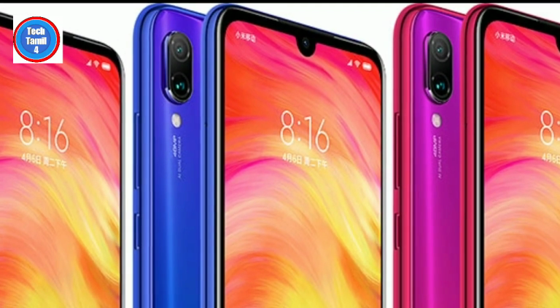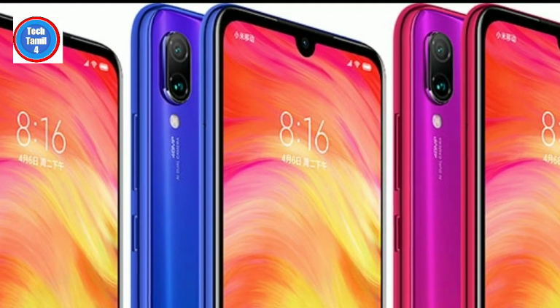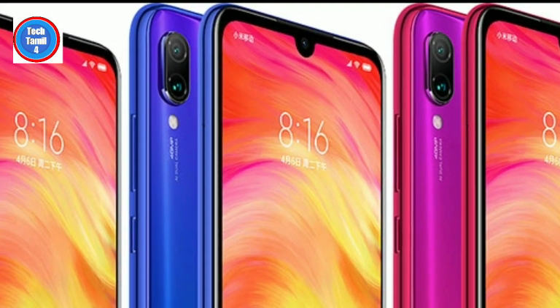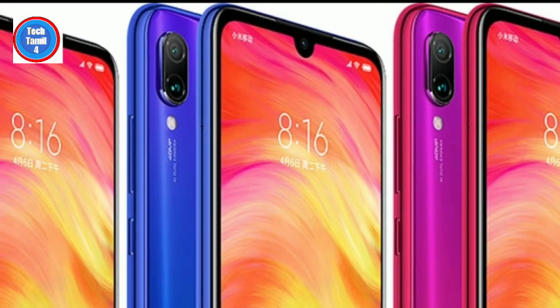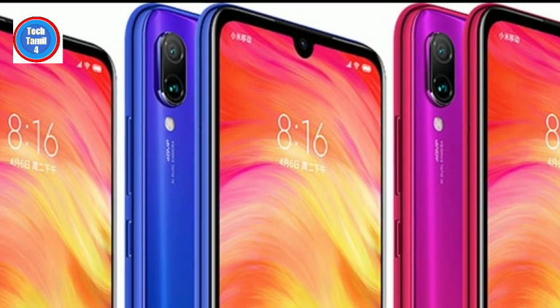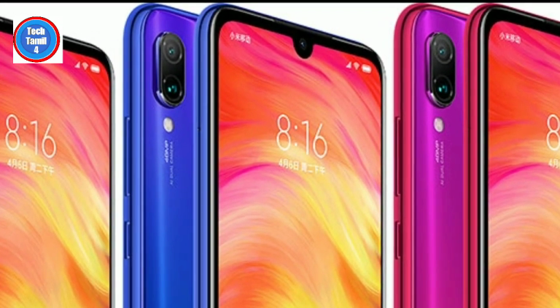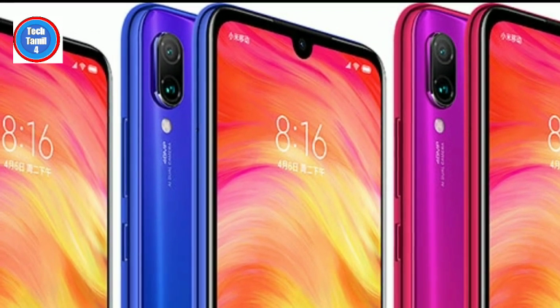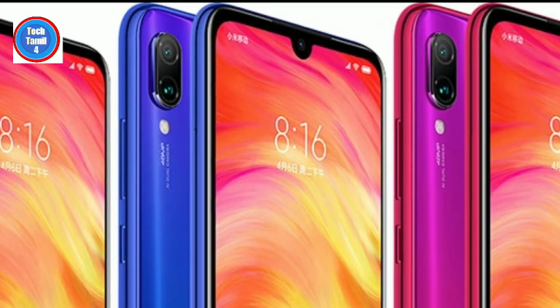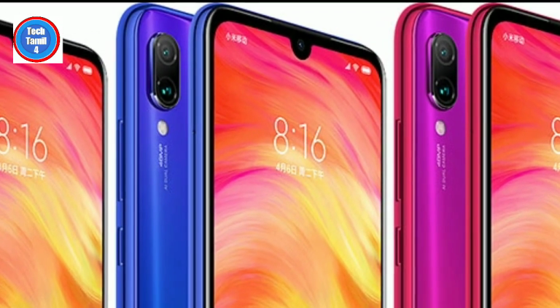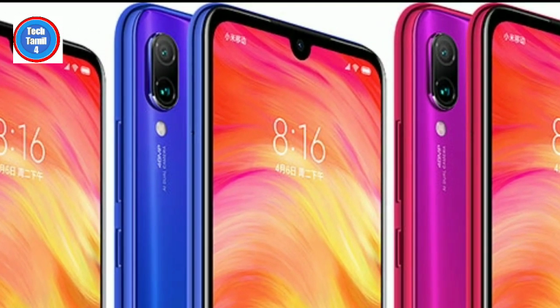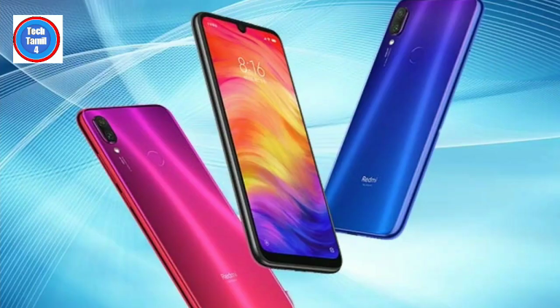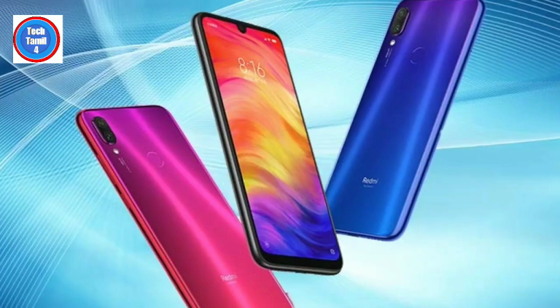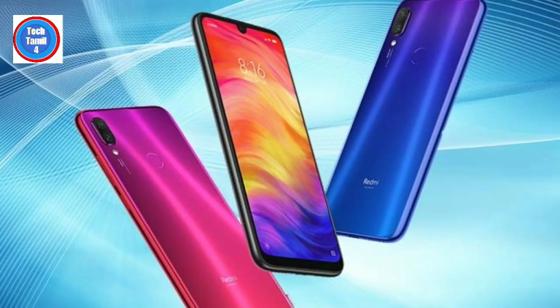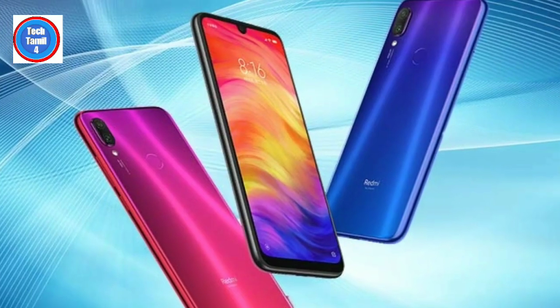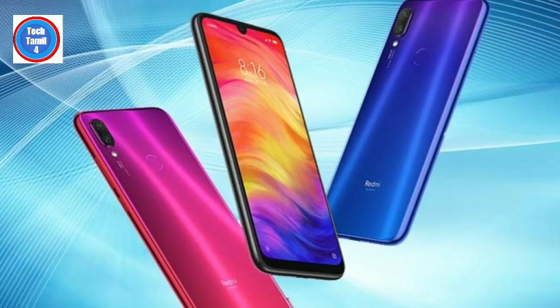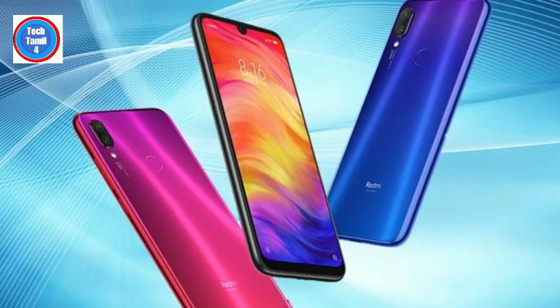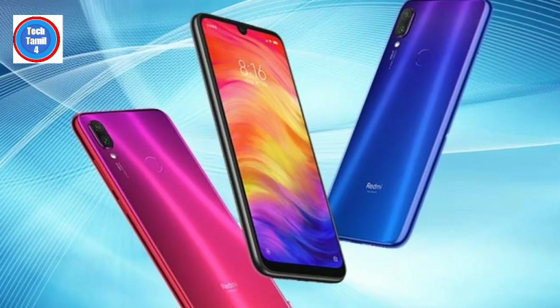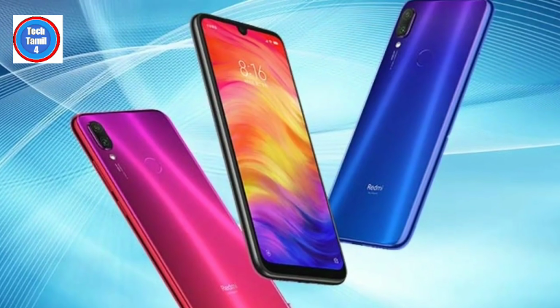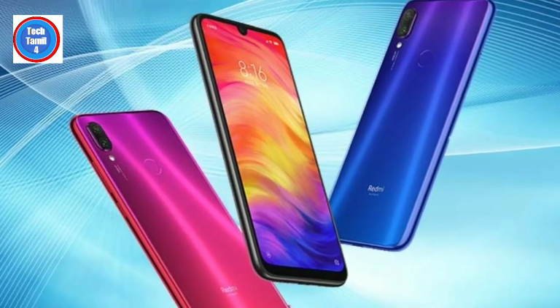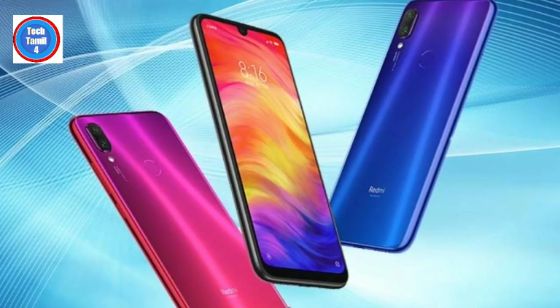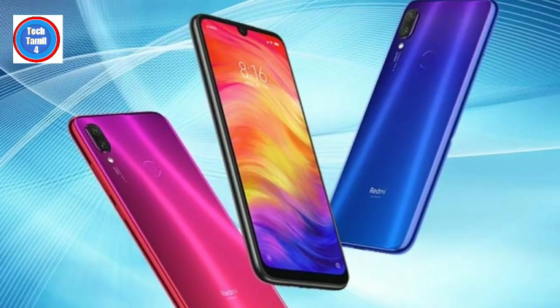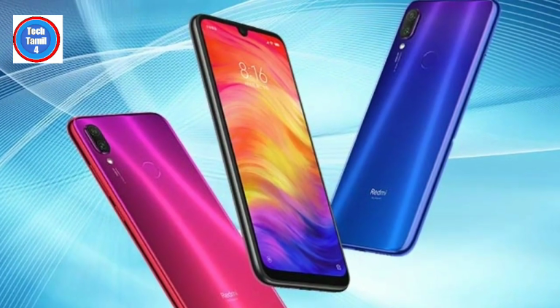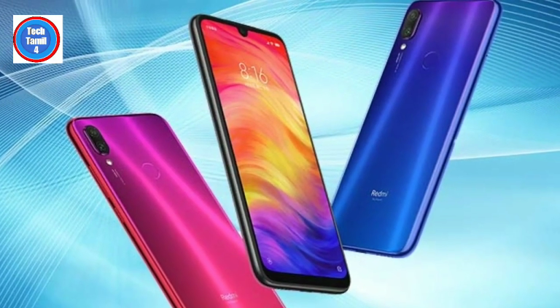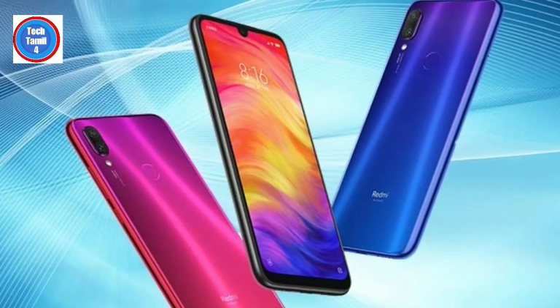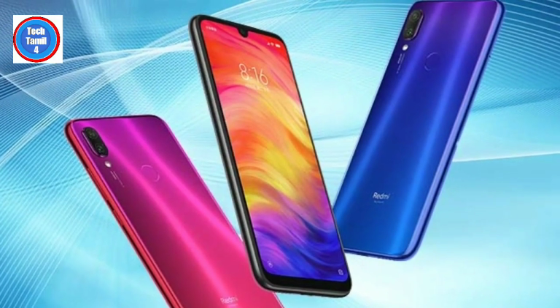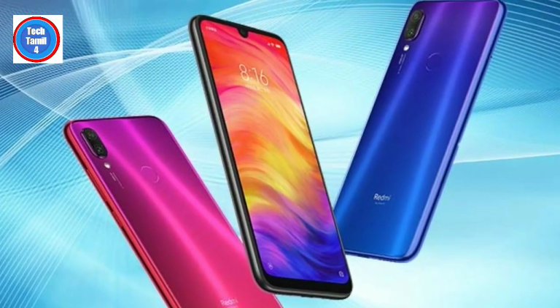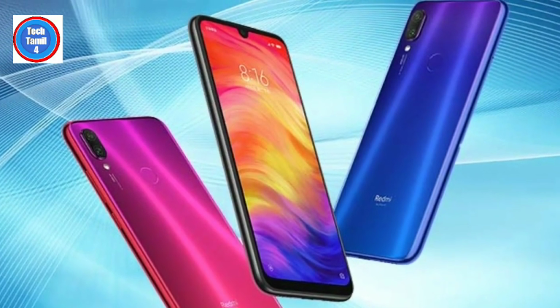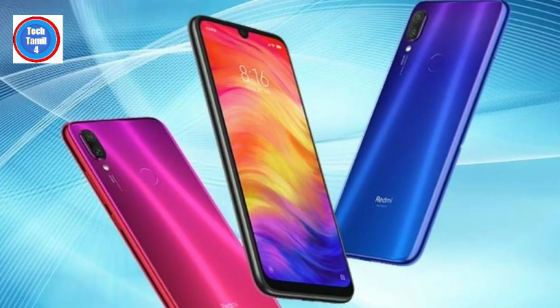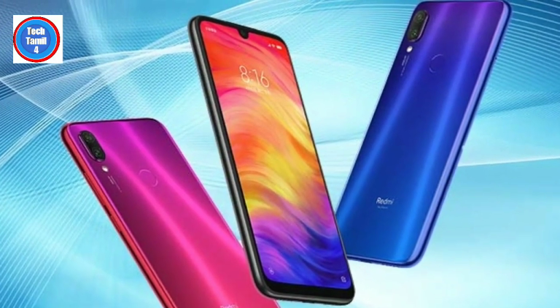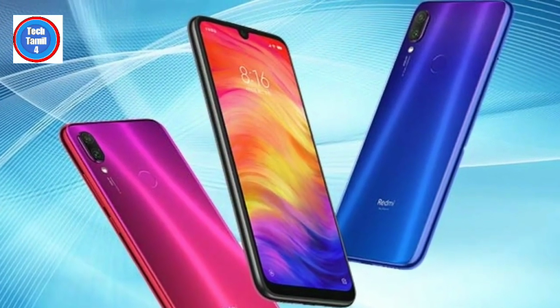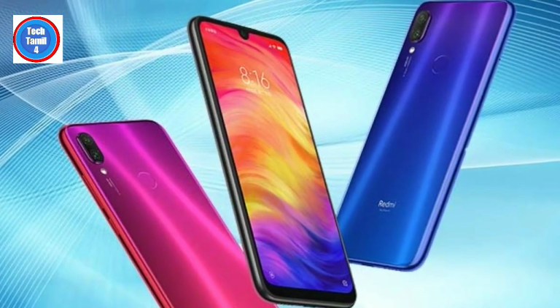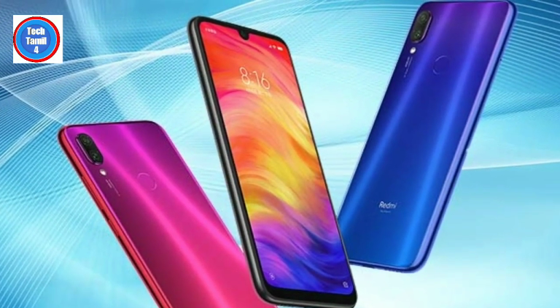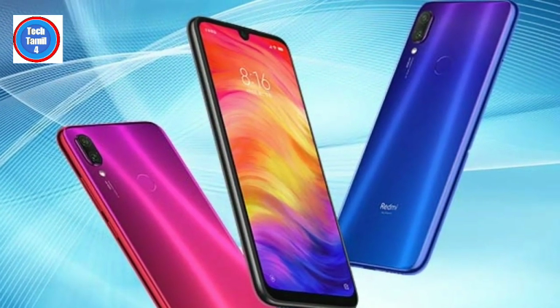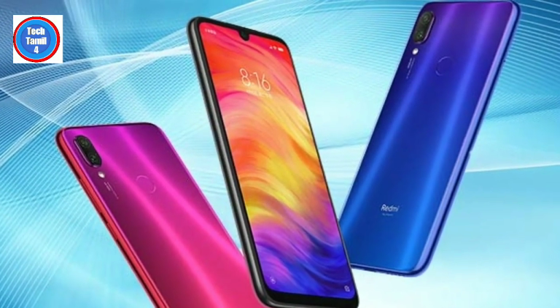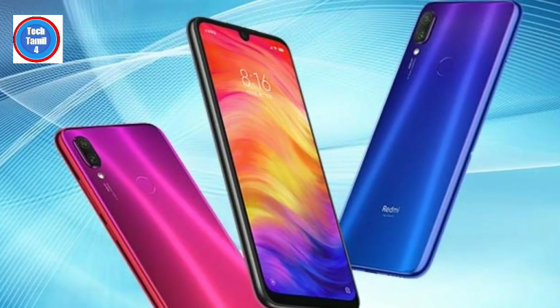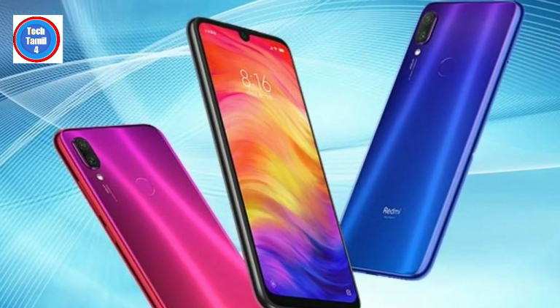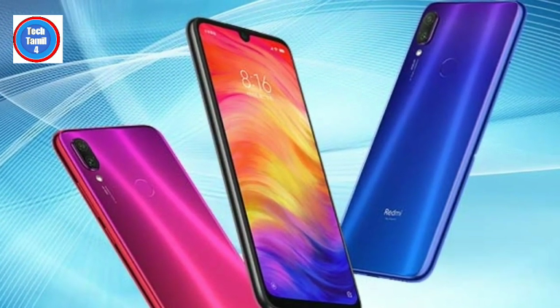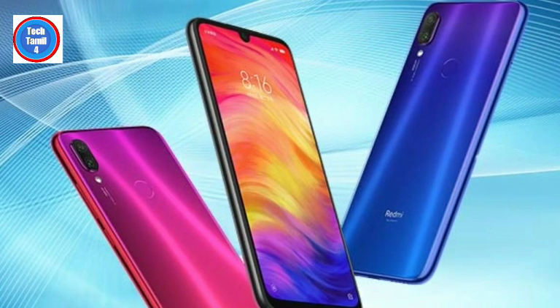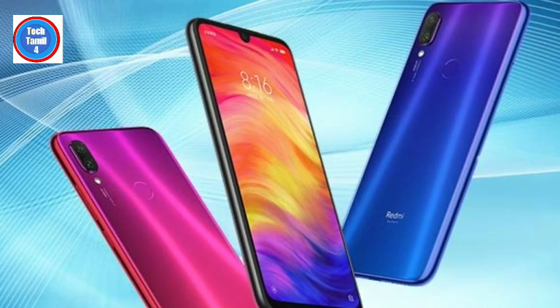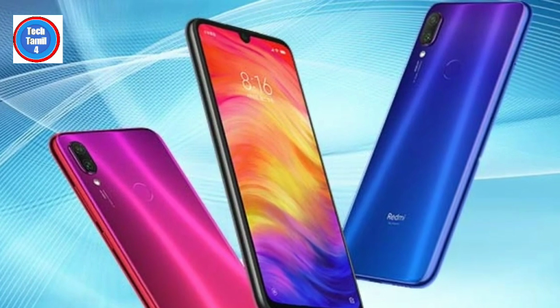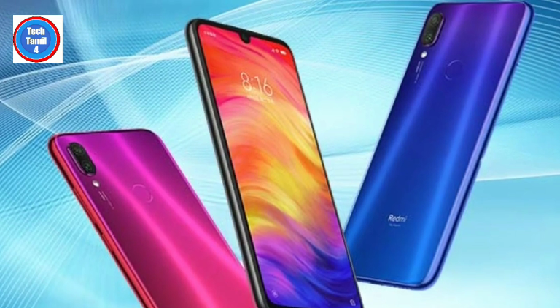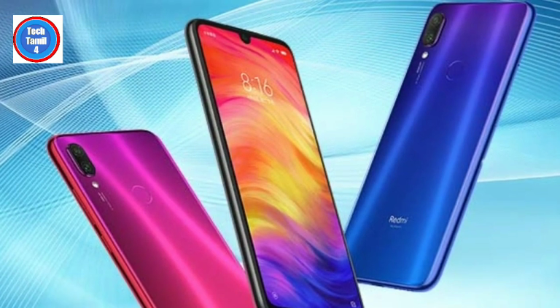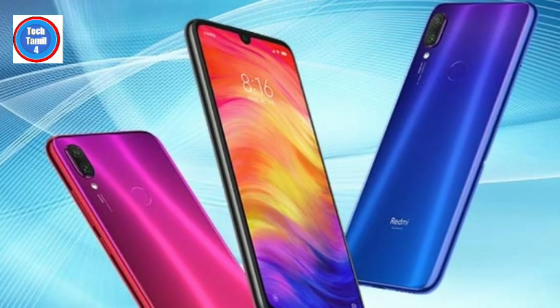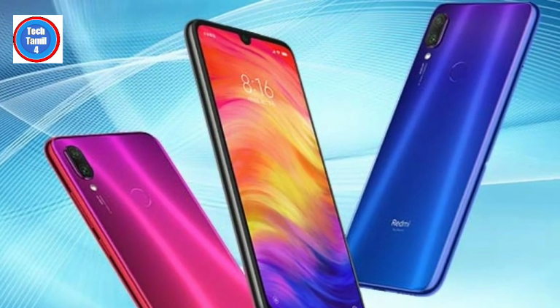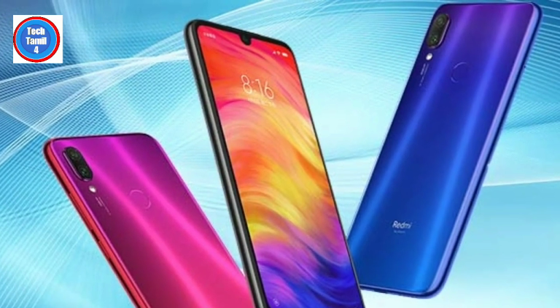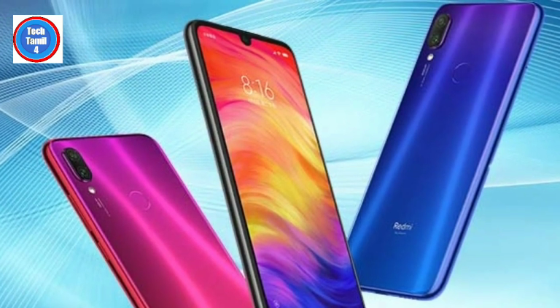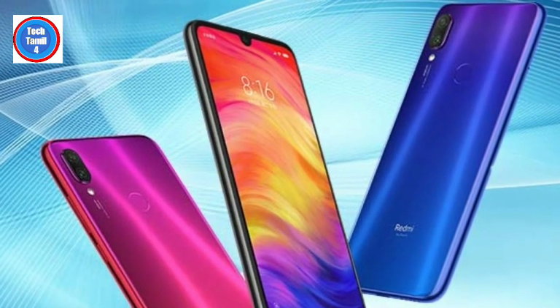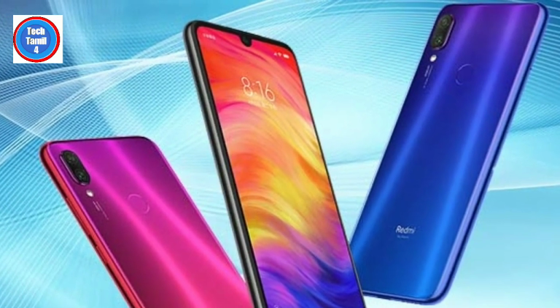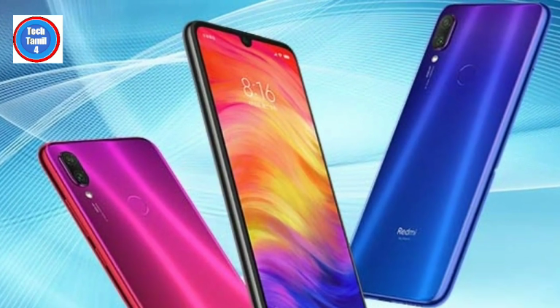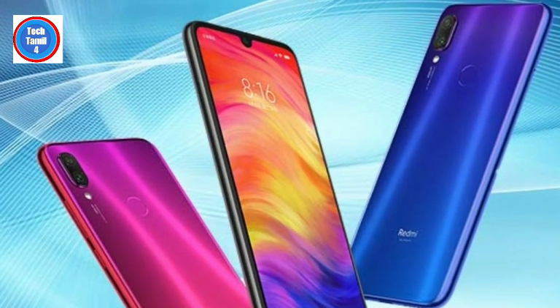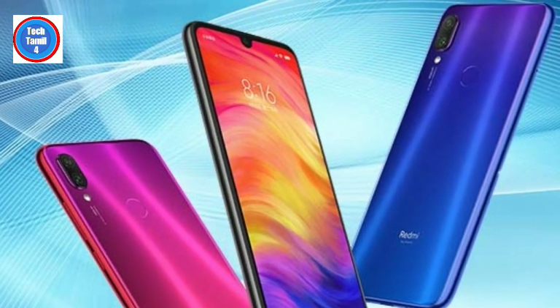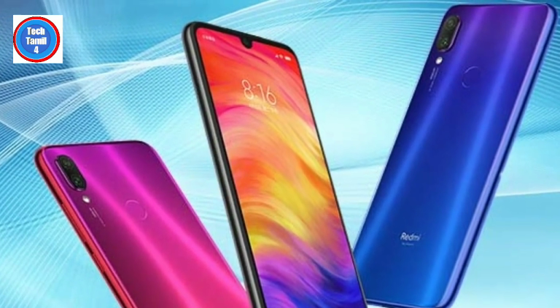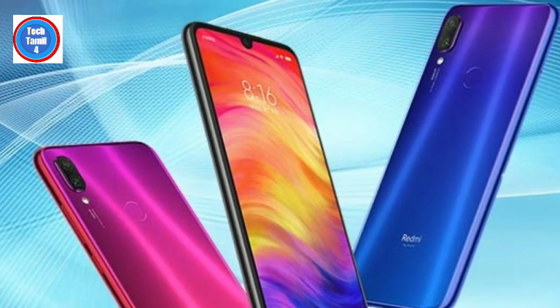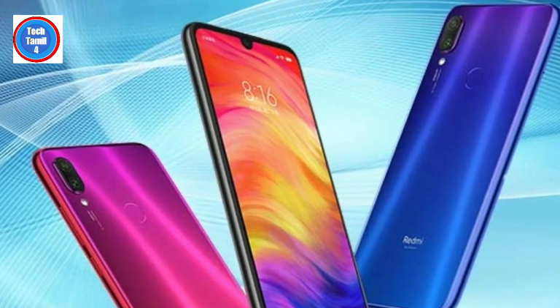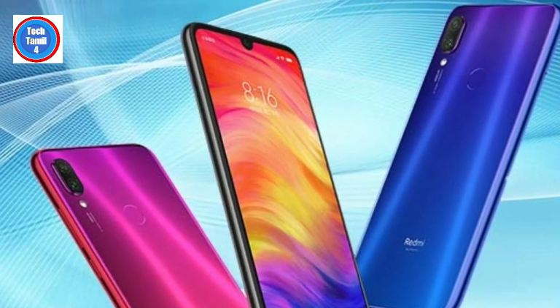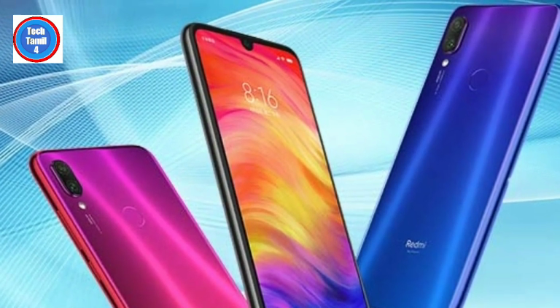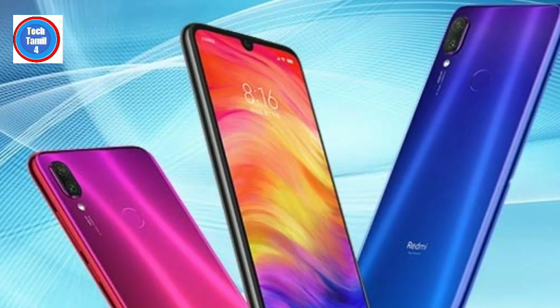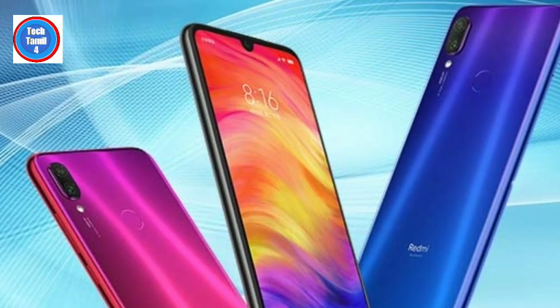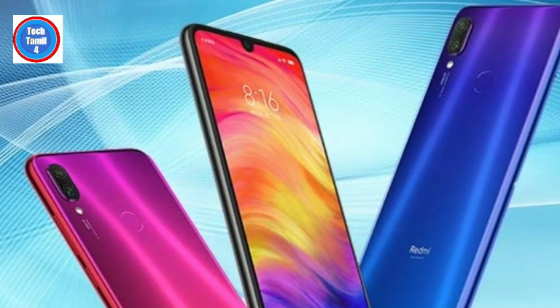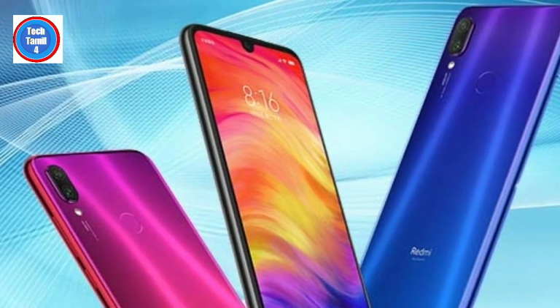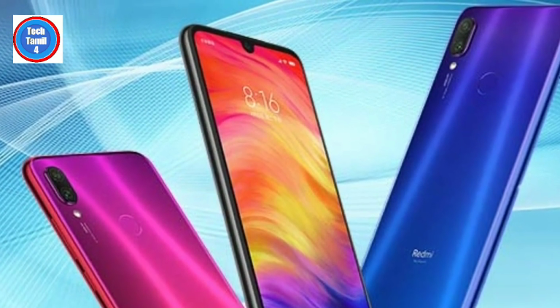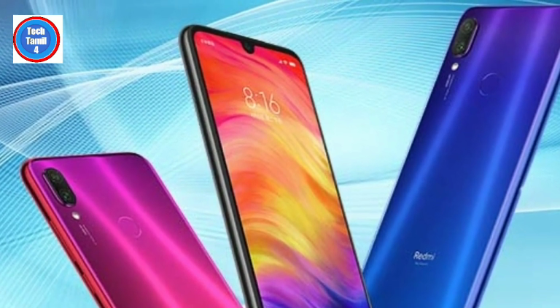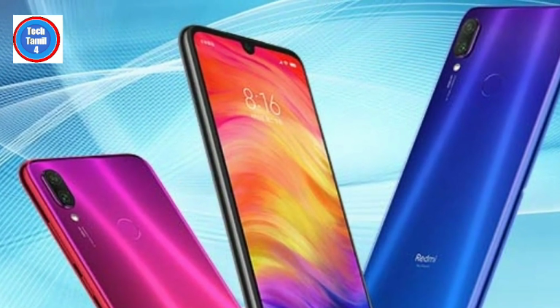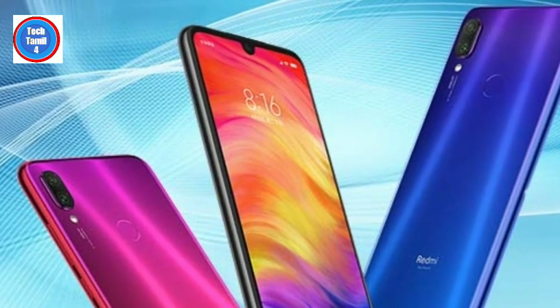It runs the latest Android version — Android P. MIUI 10 is built on Android 9.0.